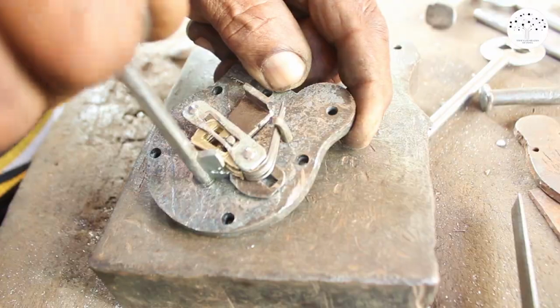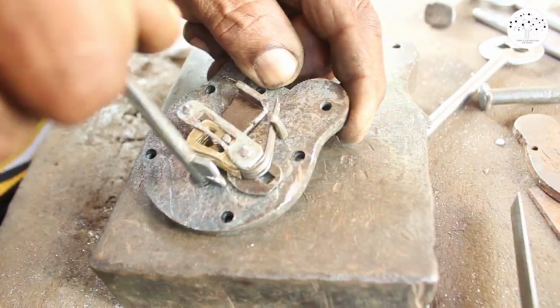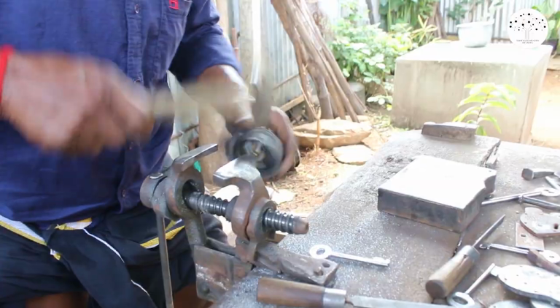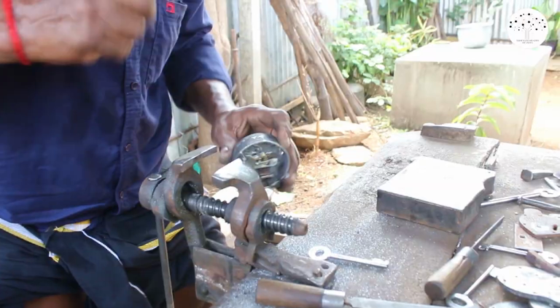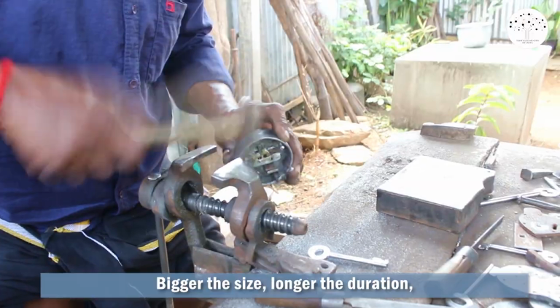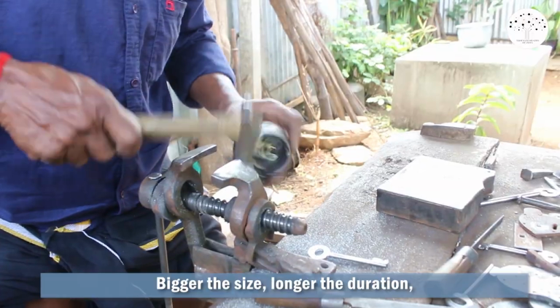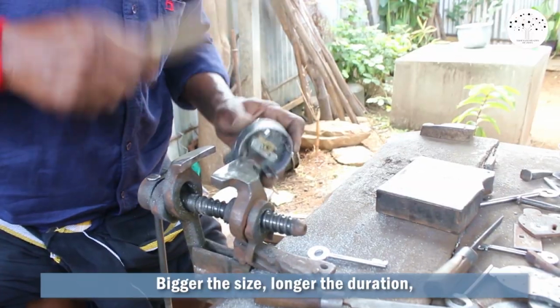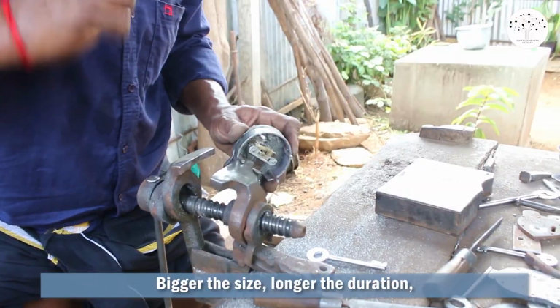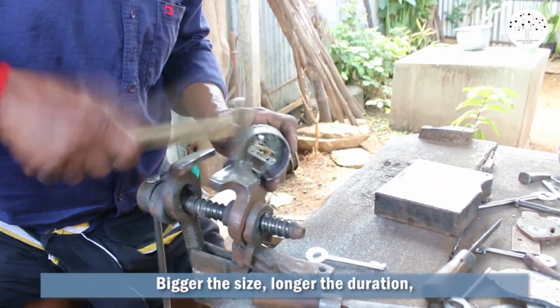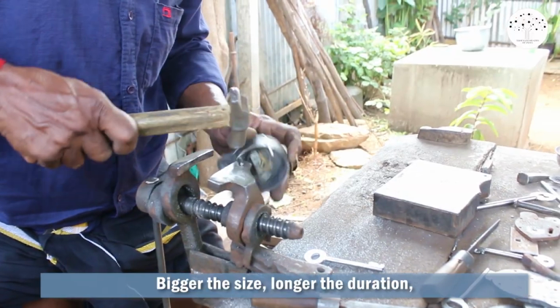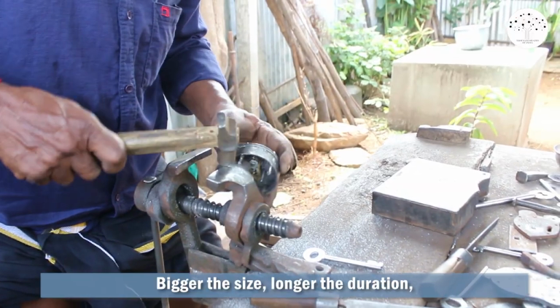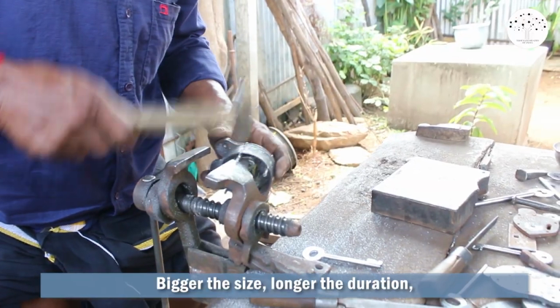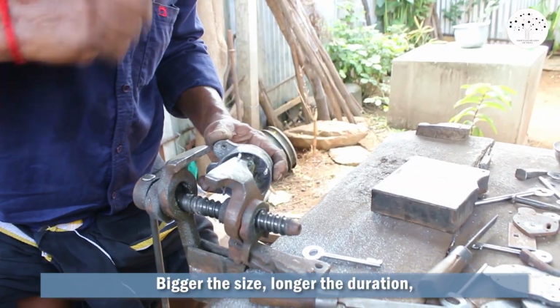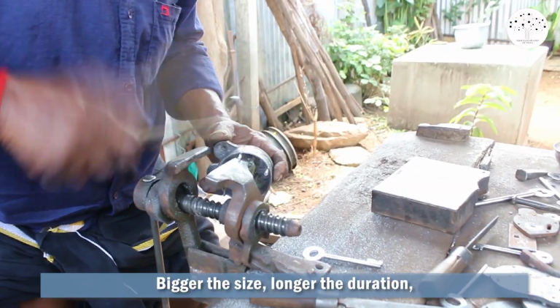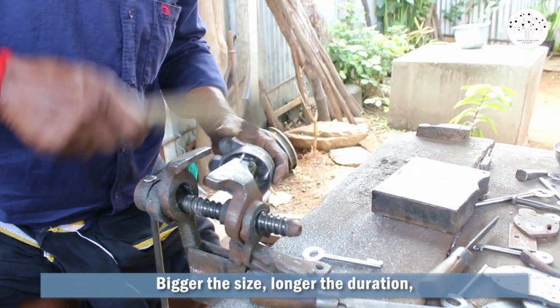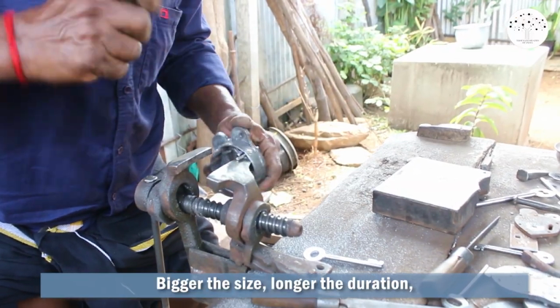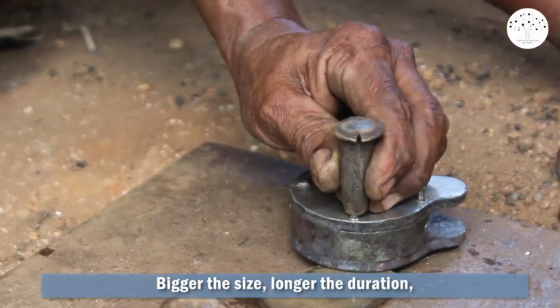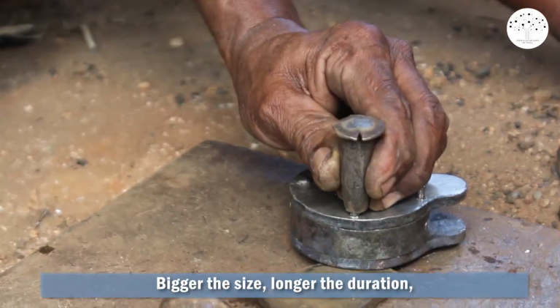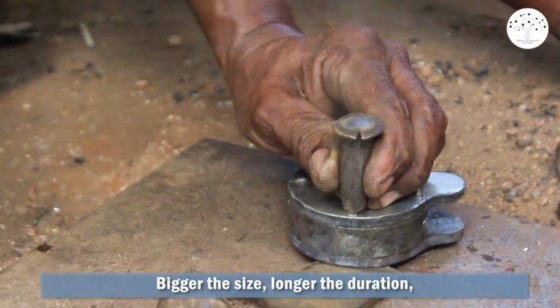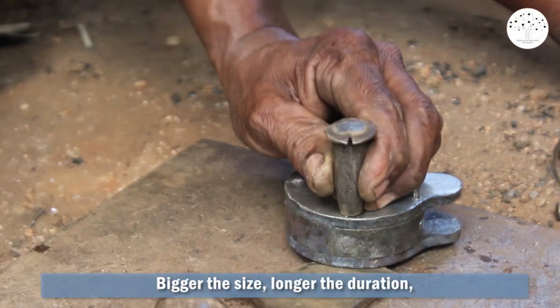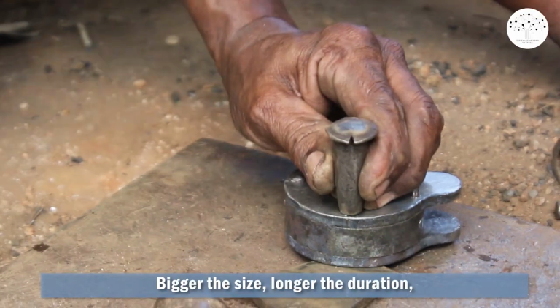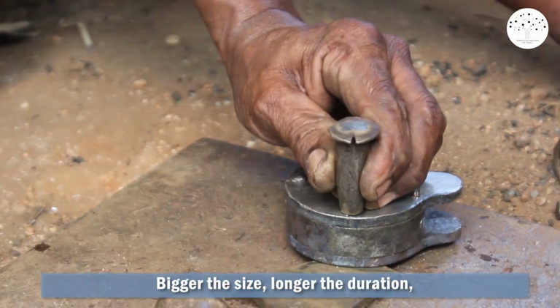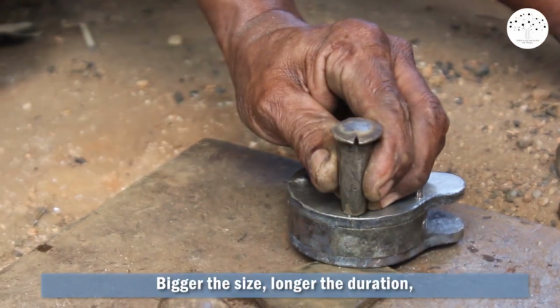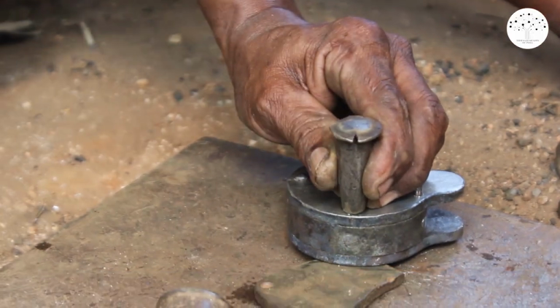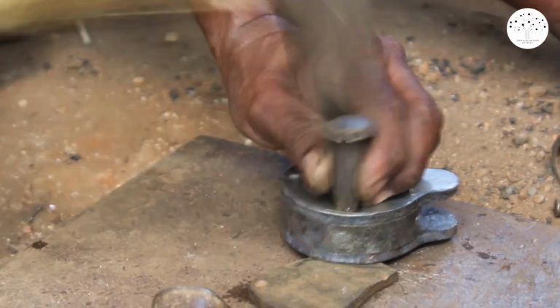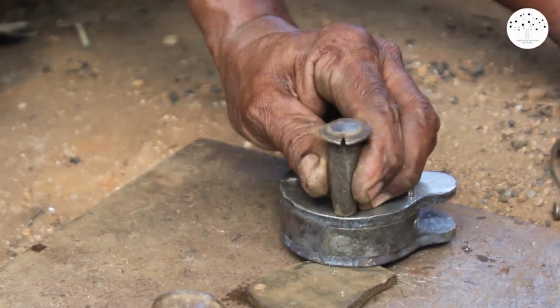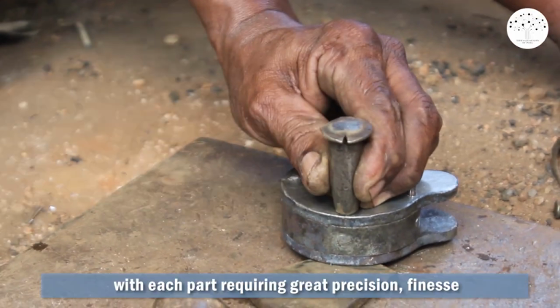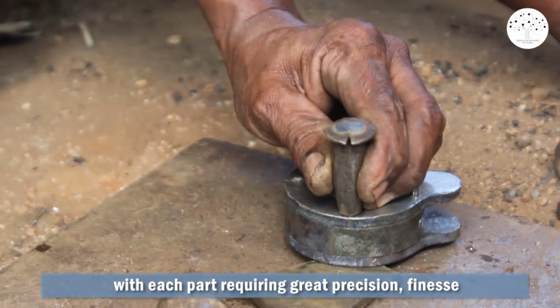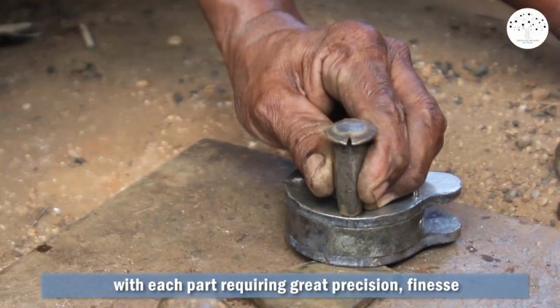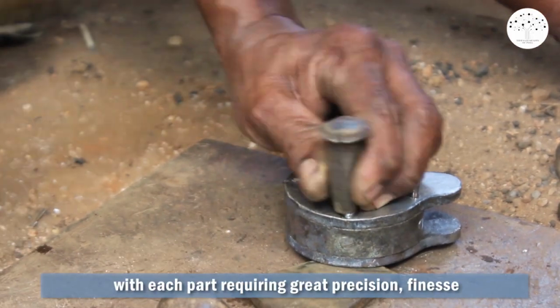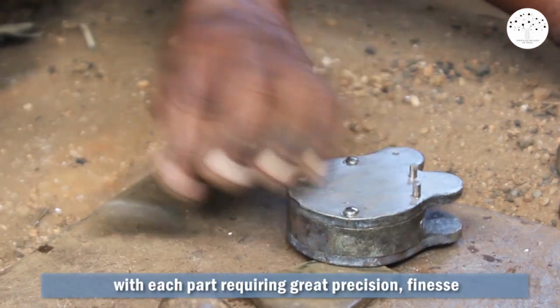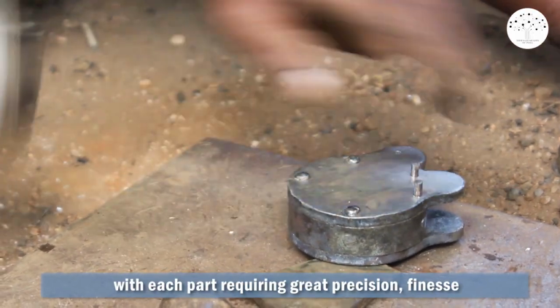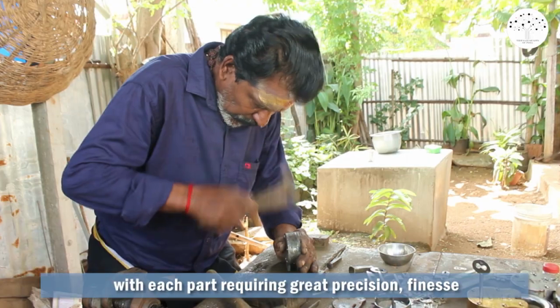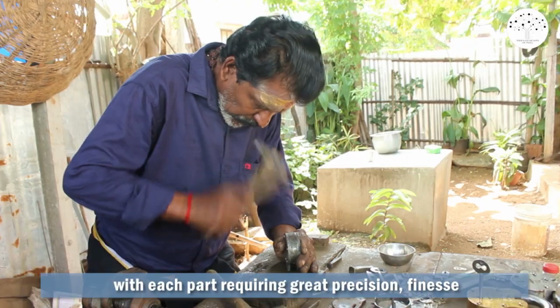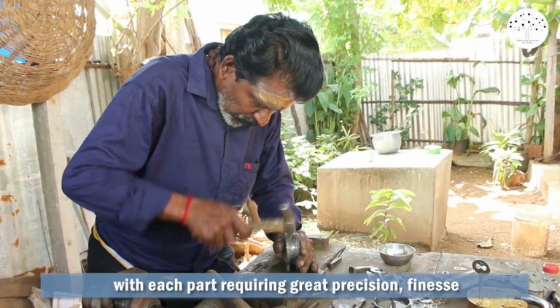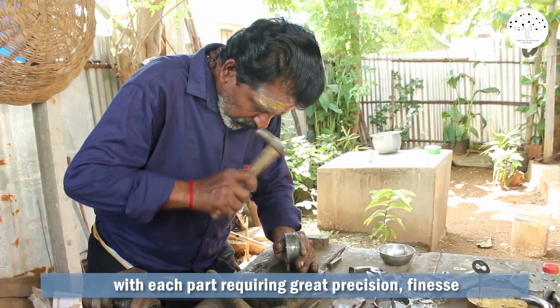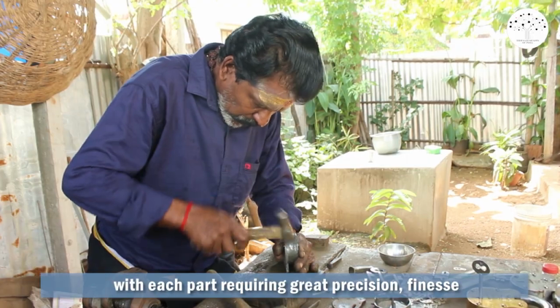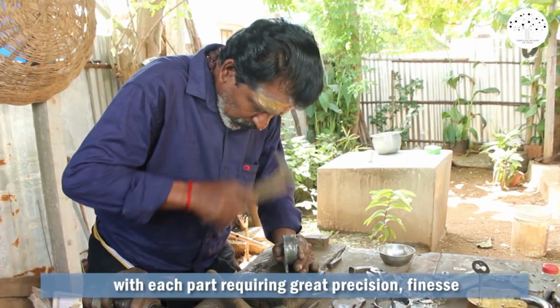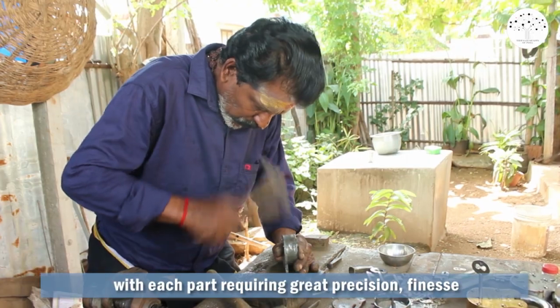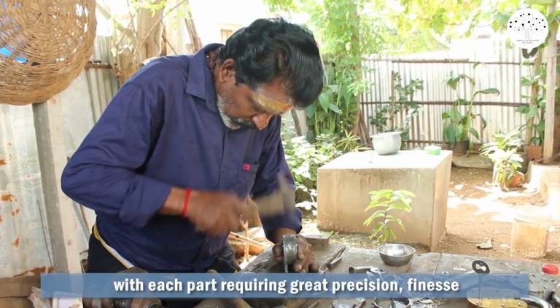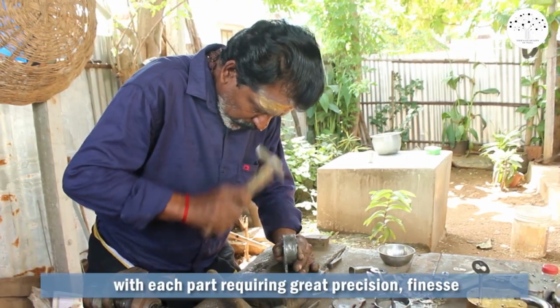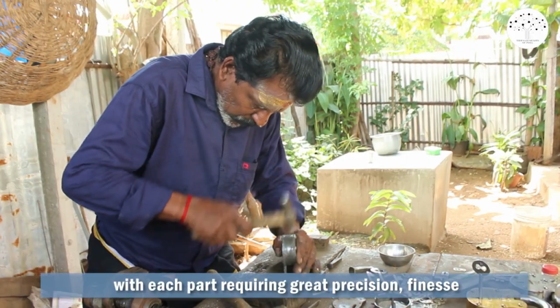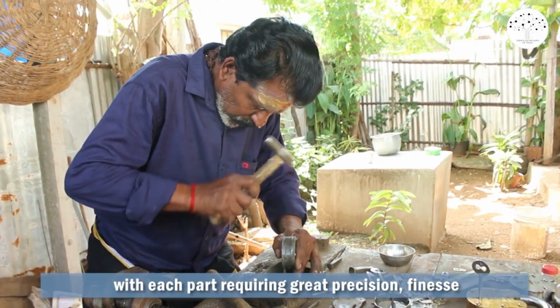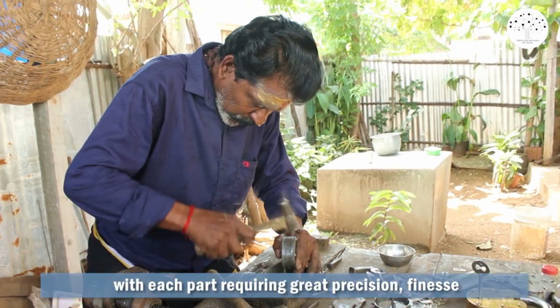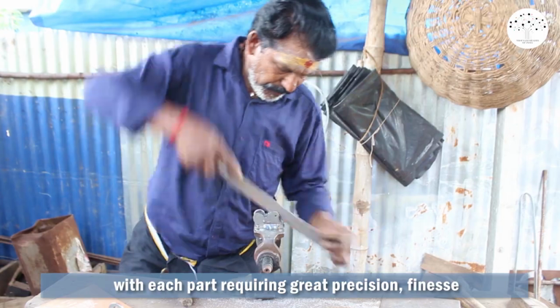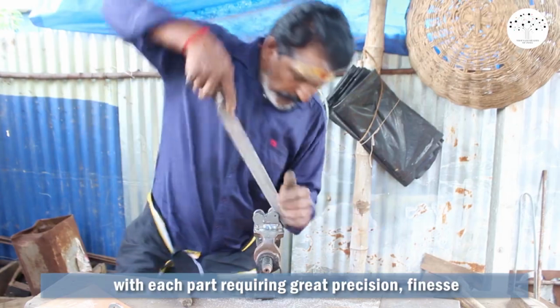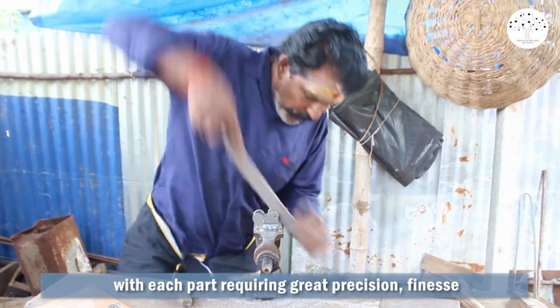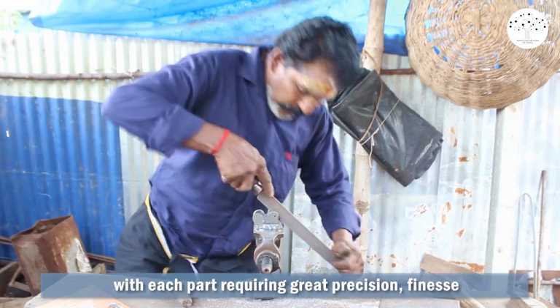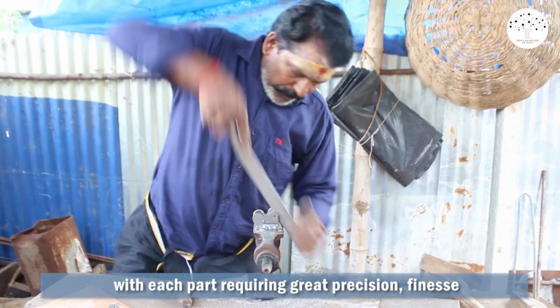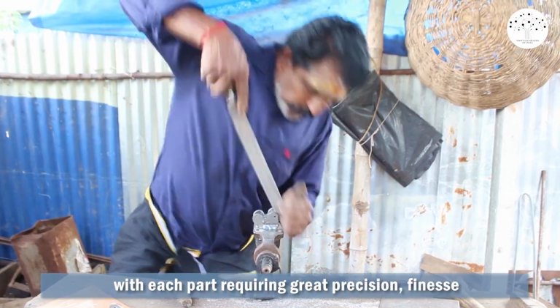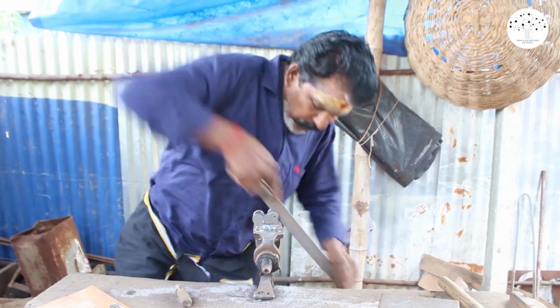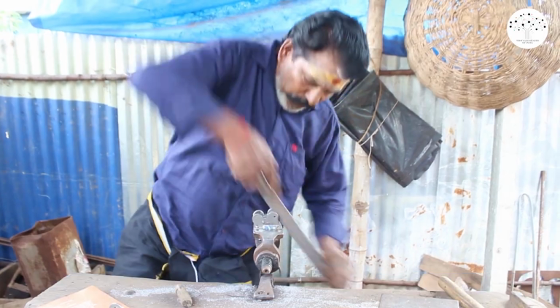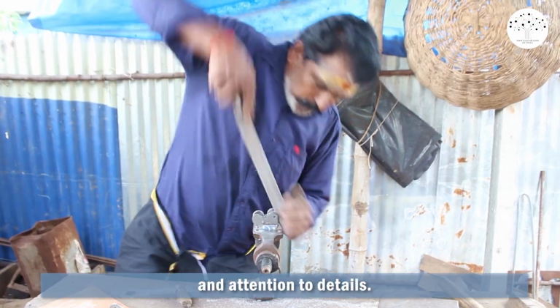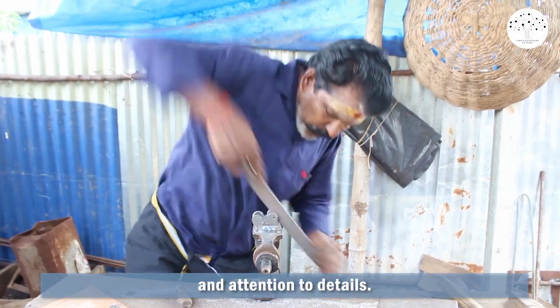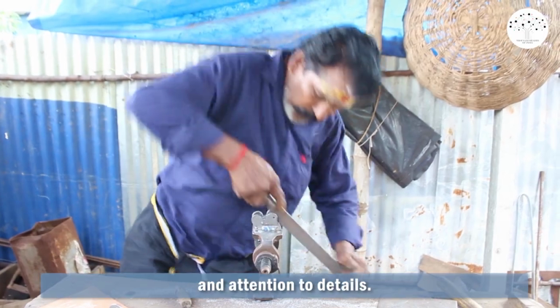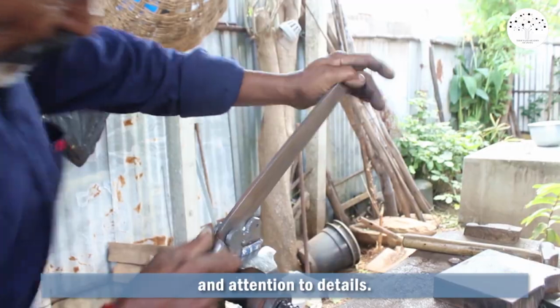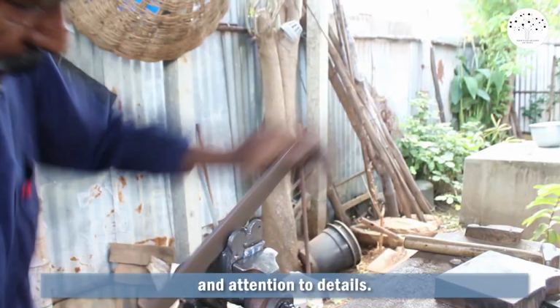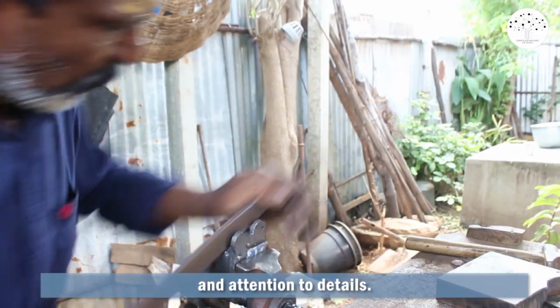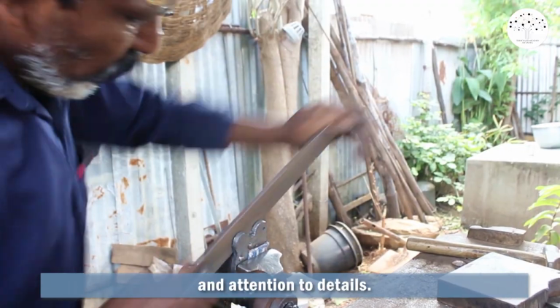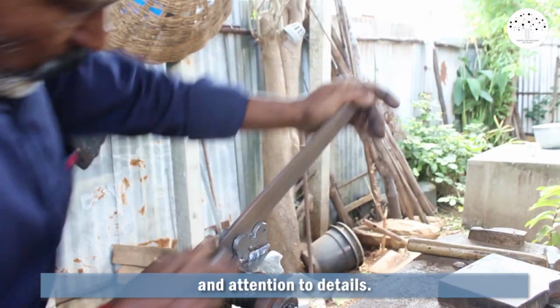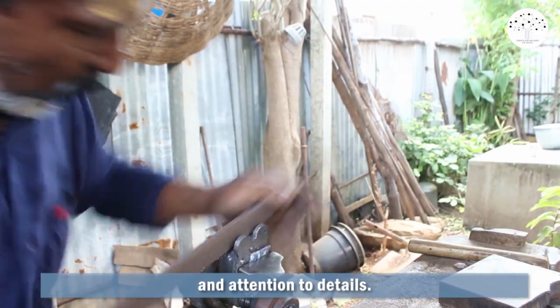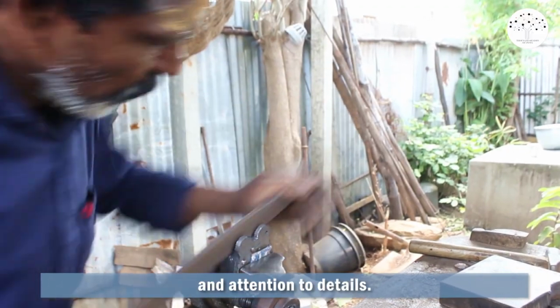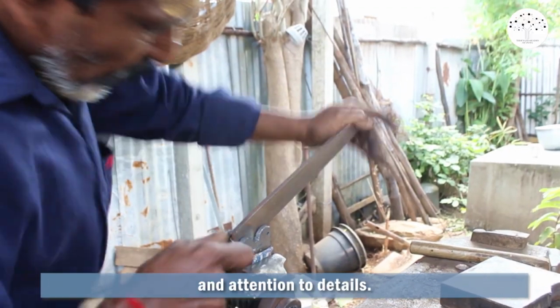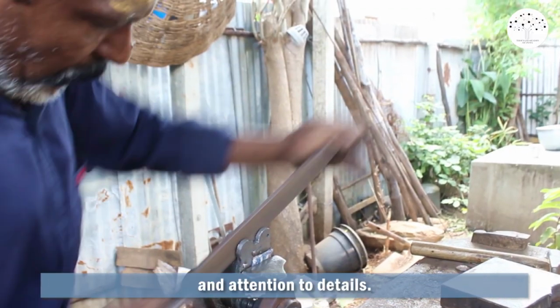Bigger the size, longer the duration, with each part requiring great precision, finesse and attention to detail.